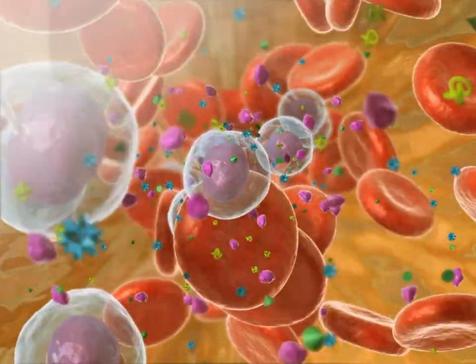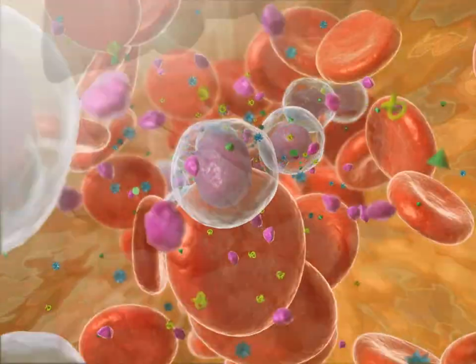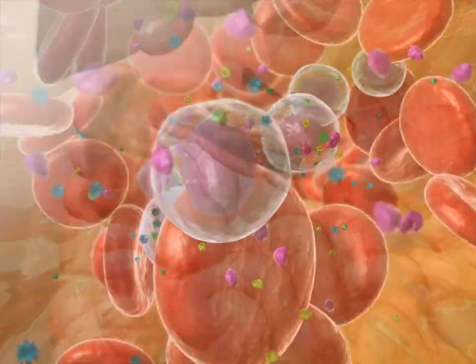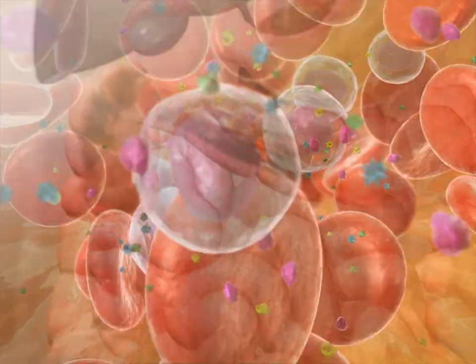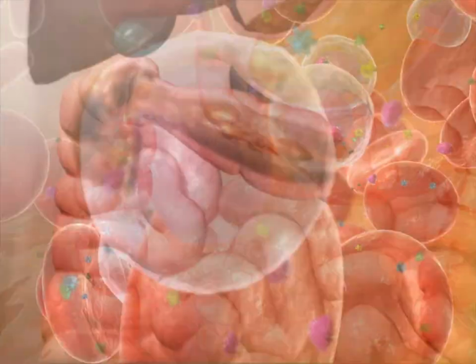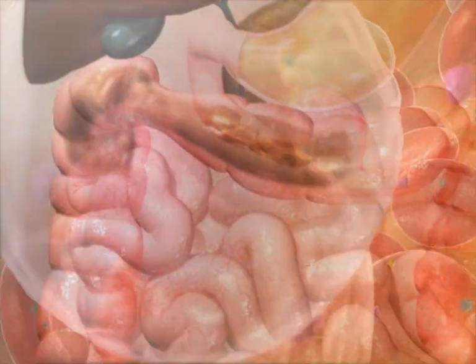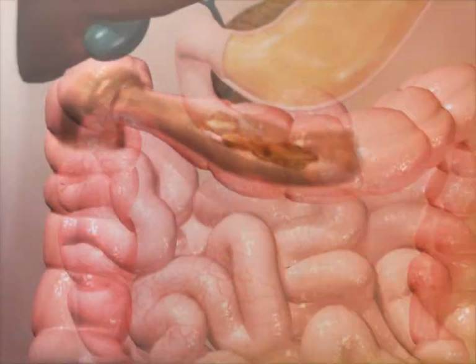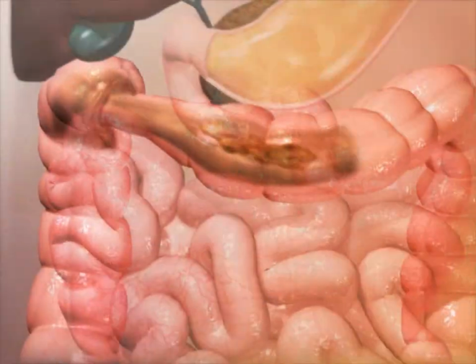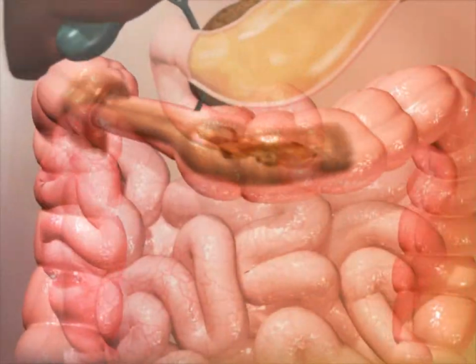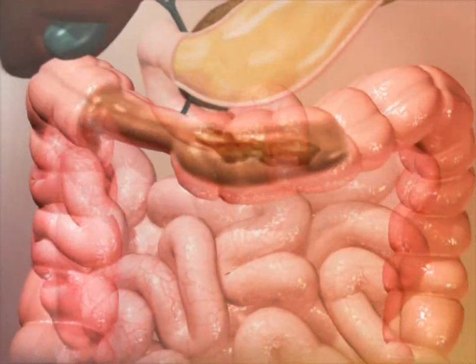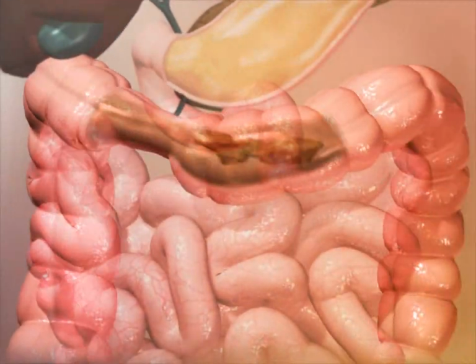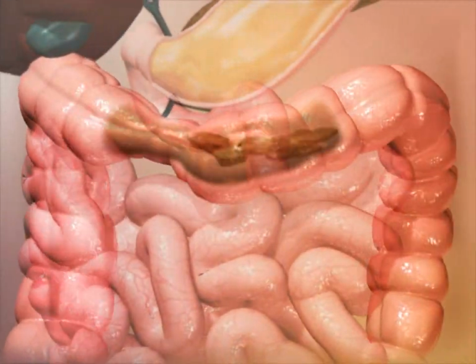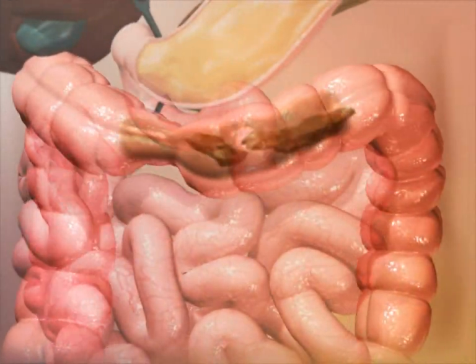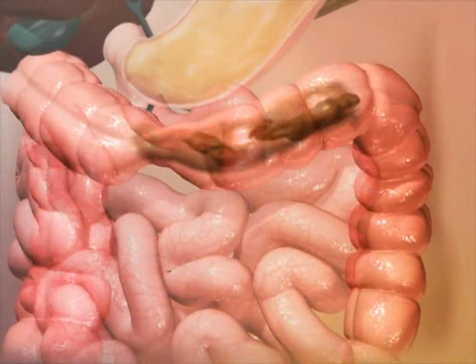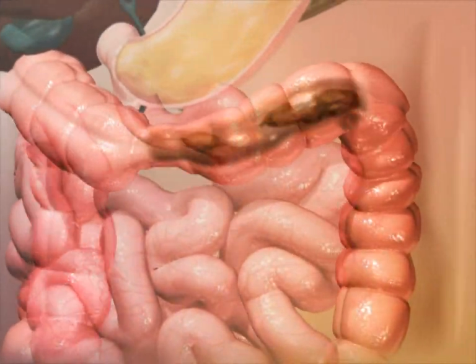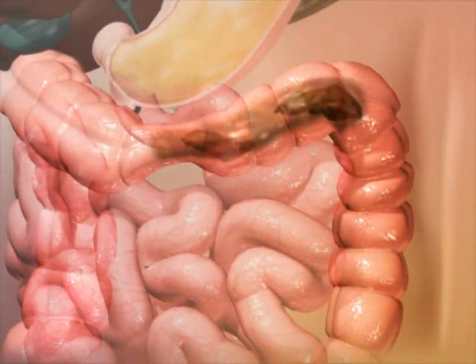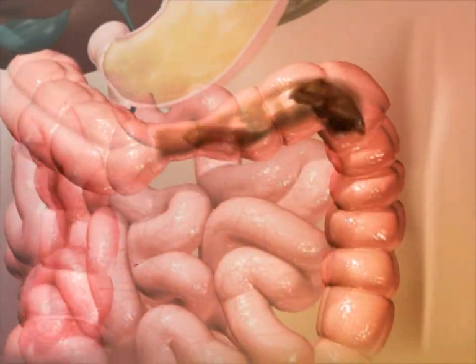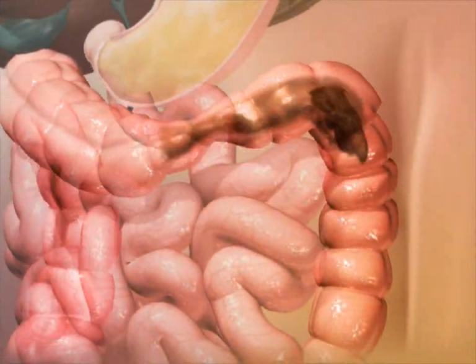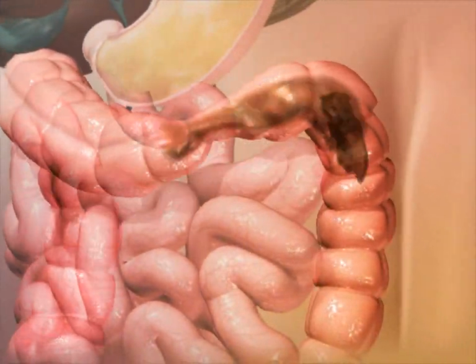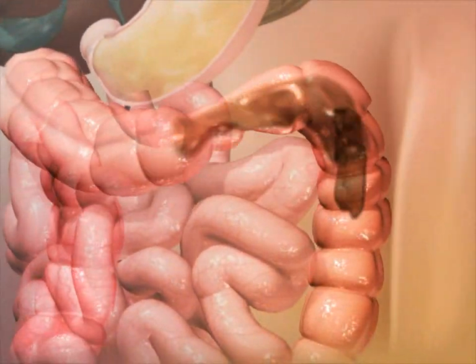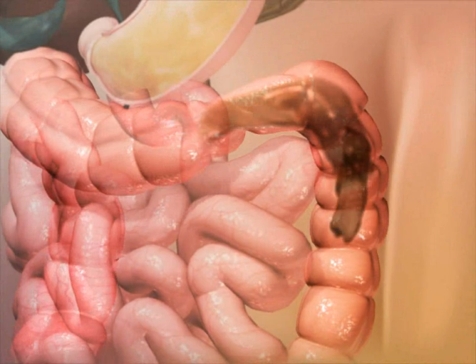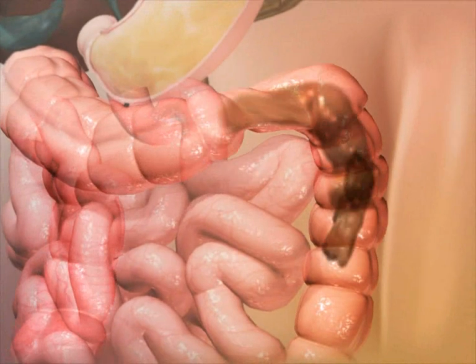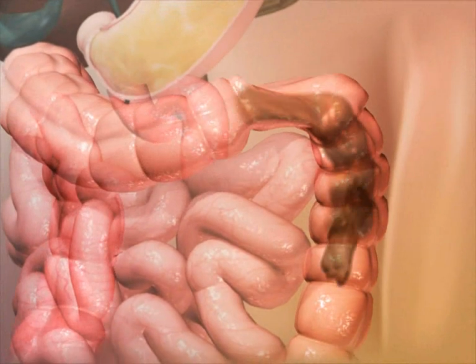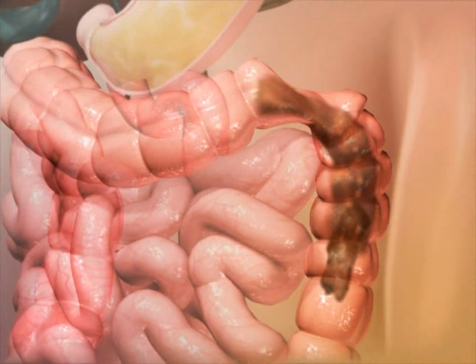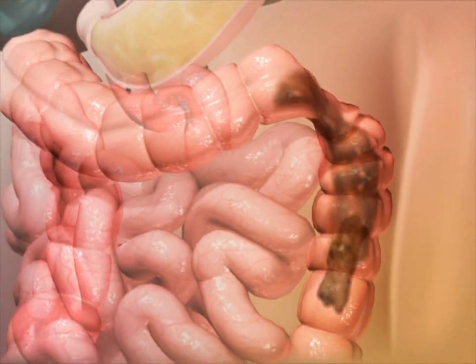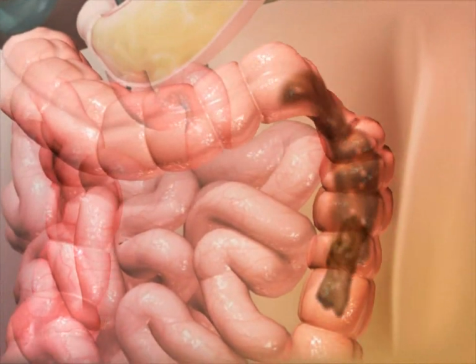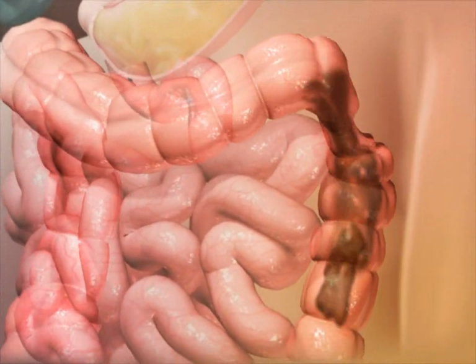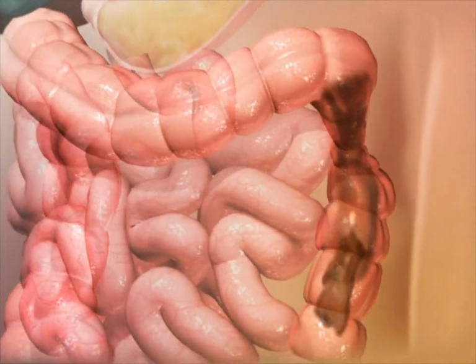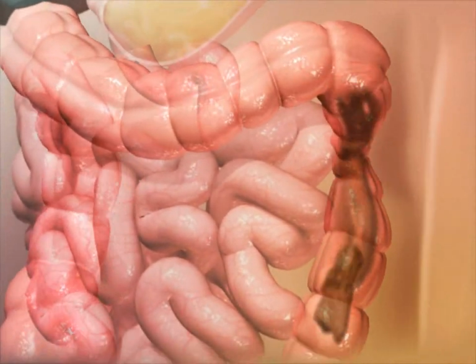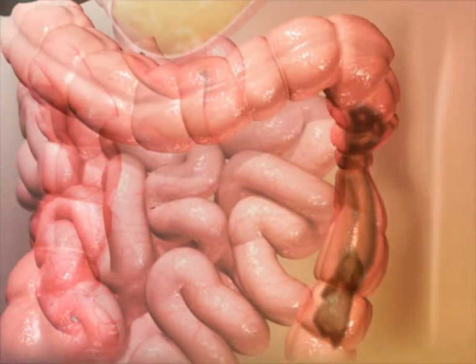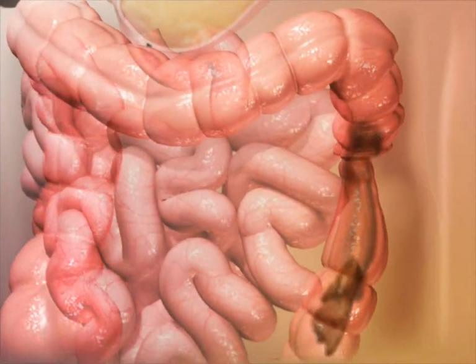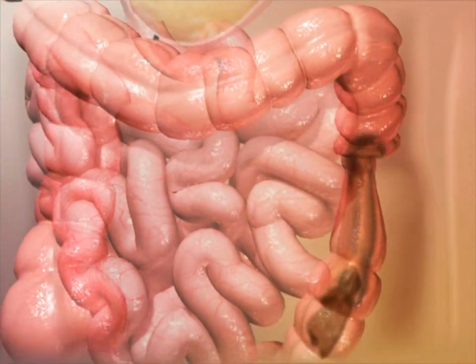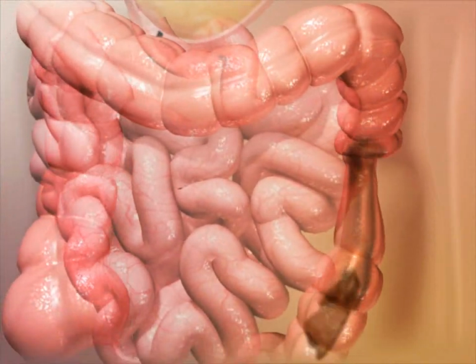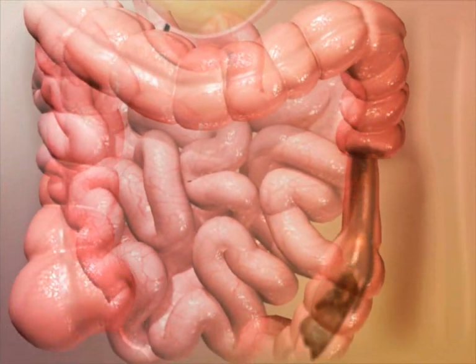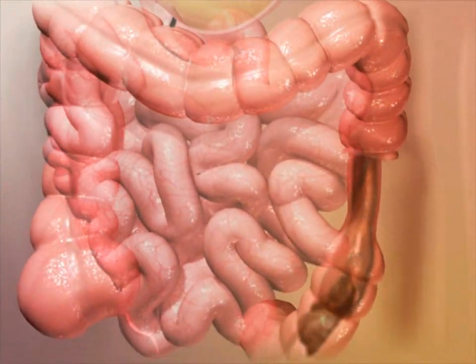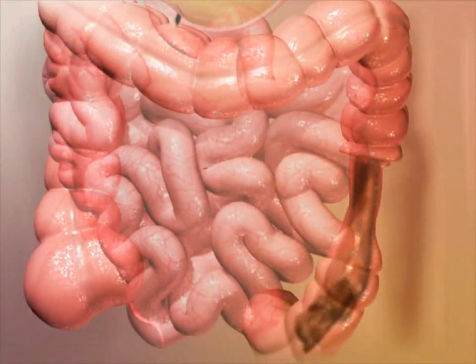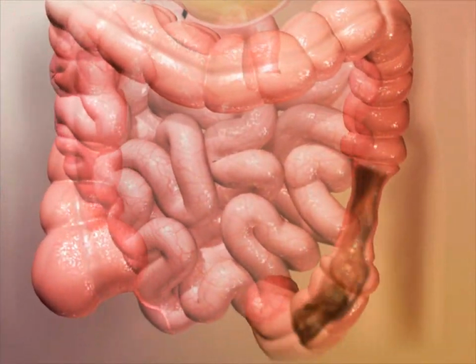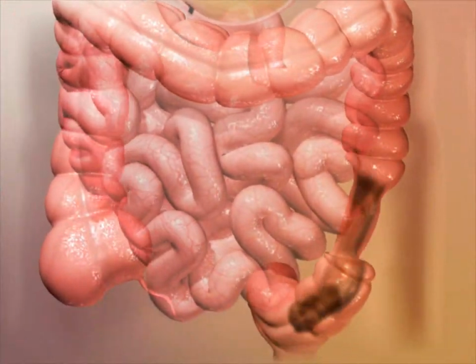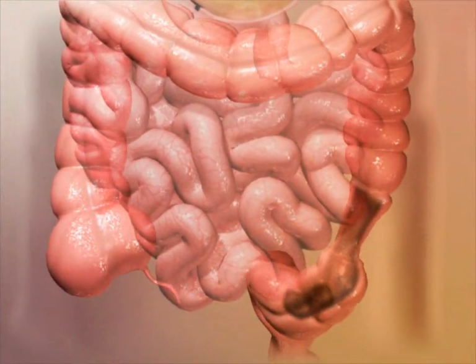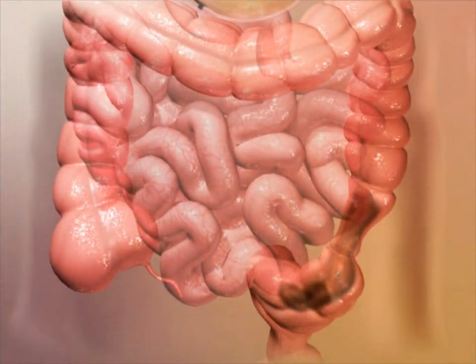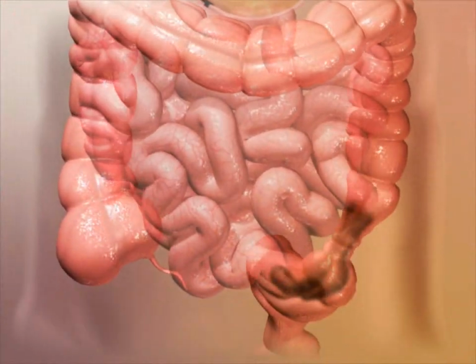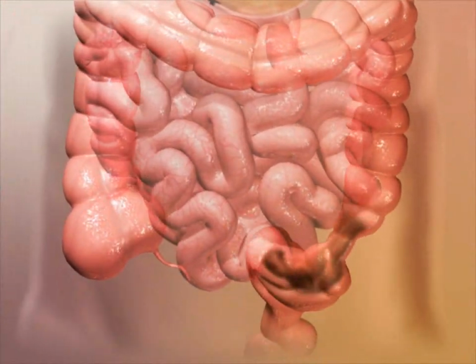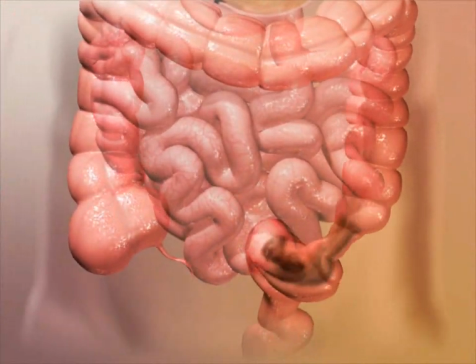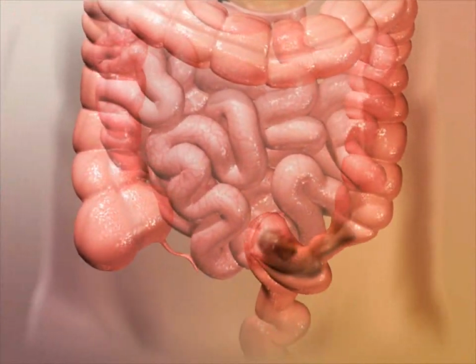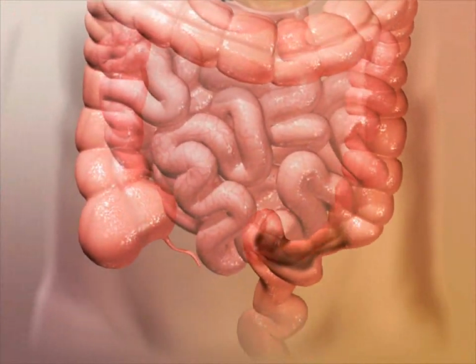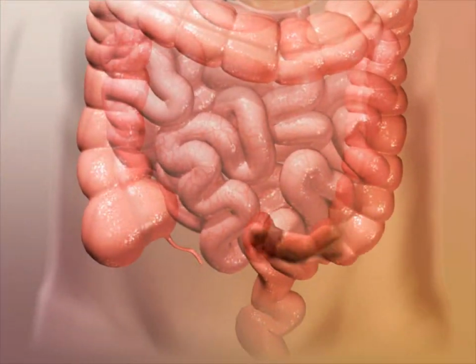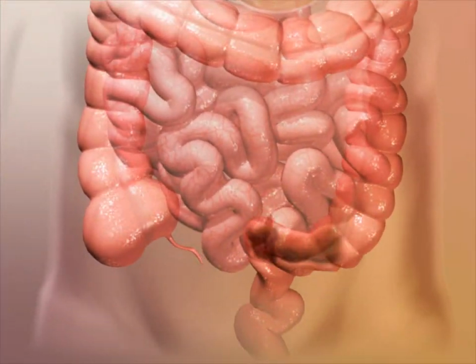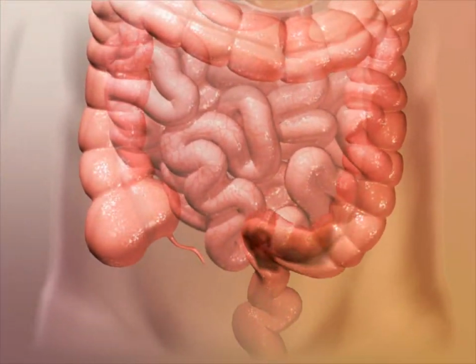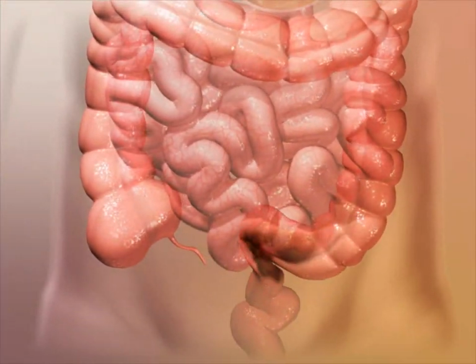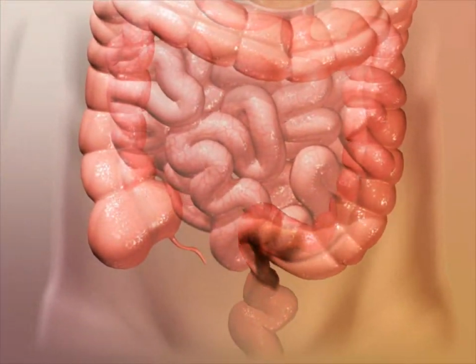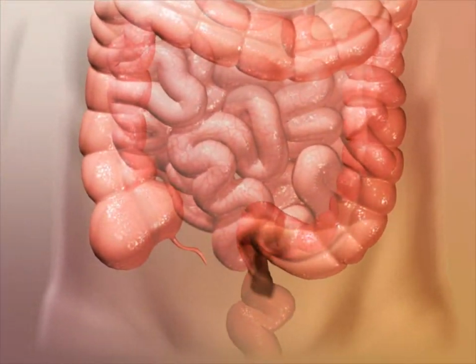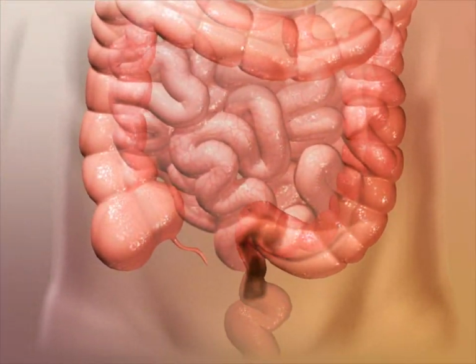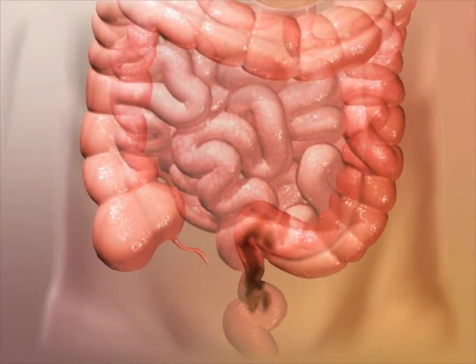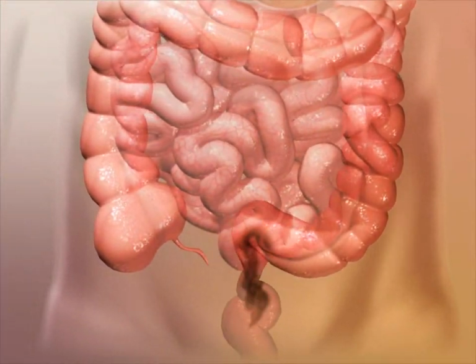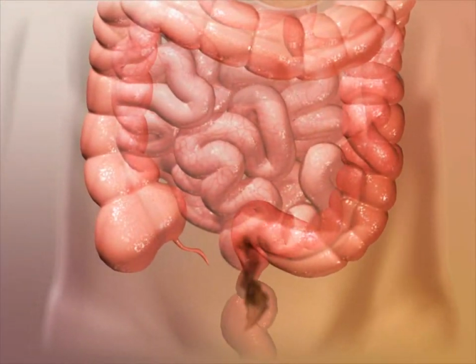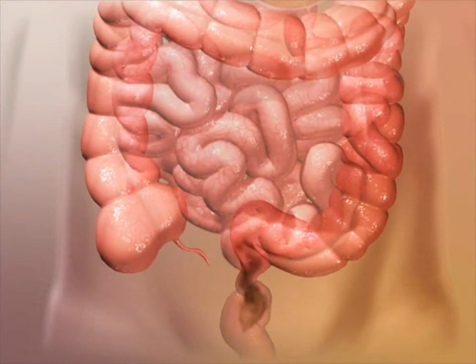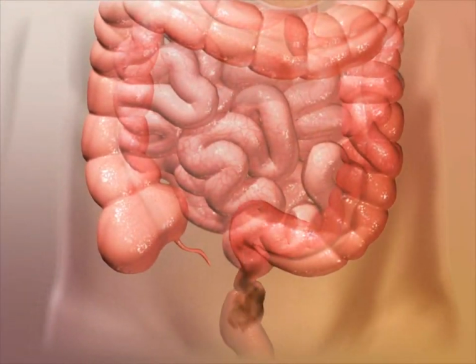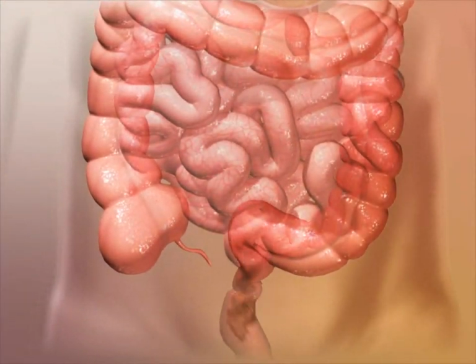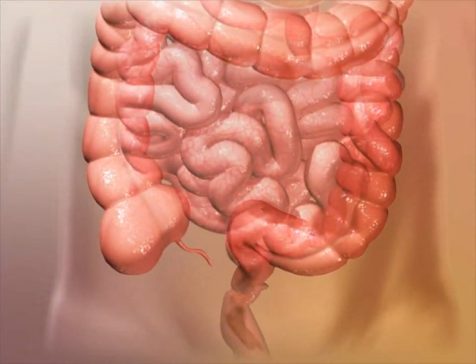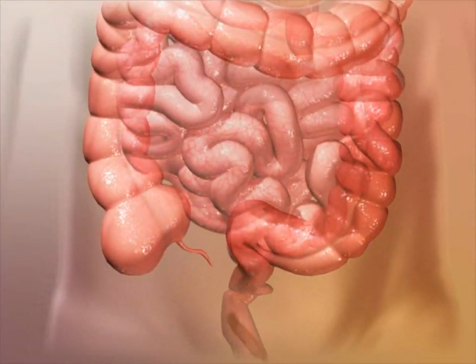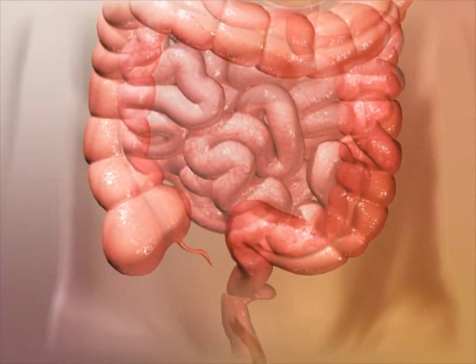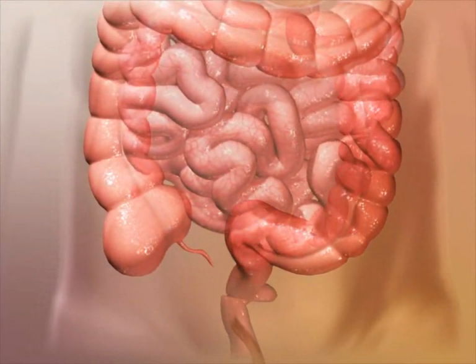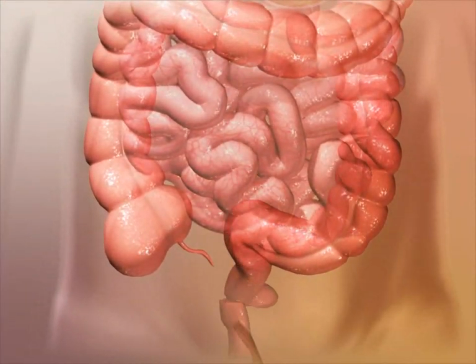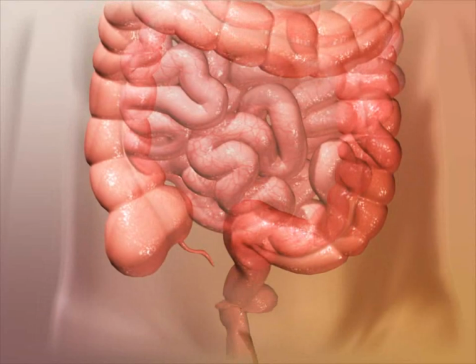Water and other substances from chyme that are not absorbed move into the large intestine for further absorption, digestion, or elimination.